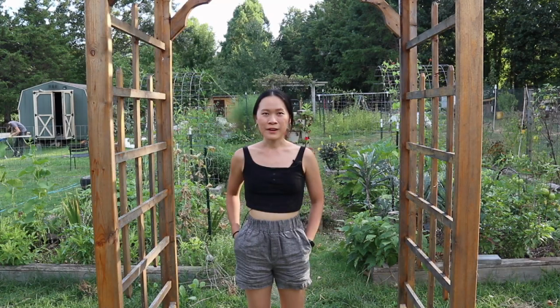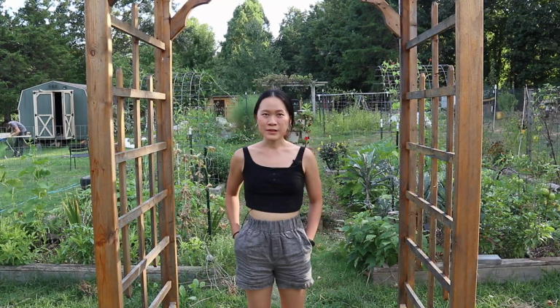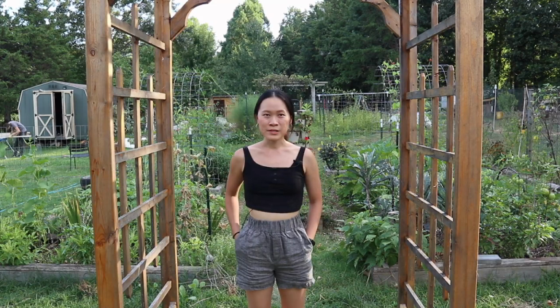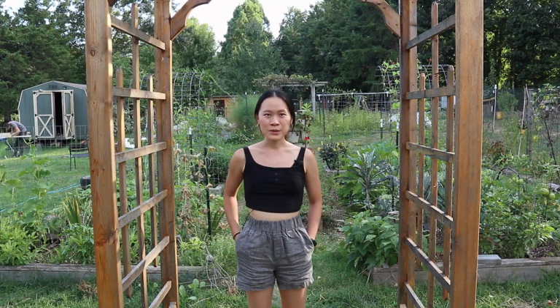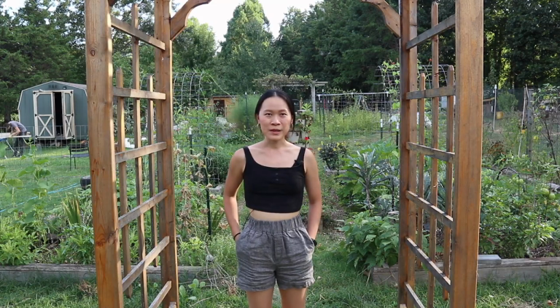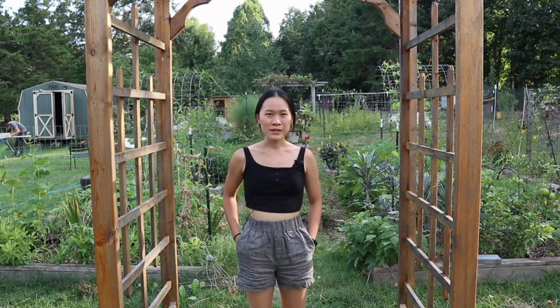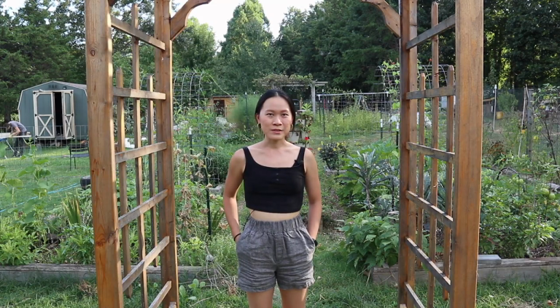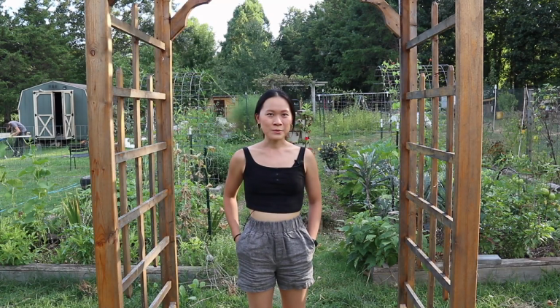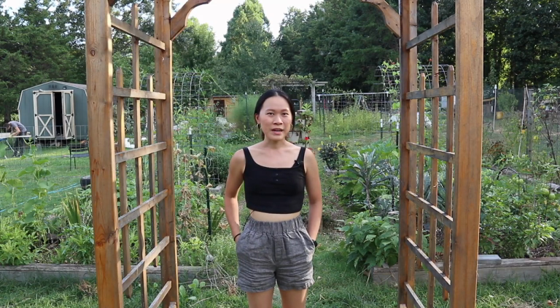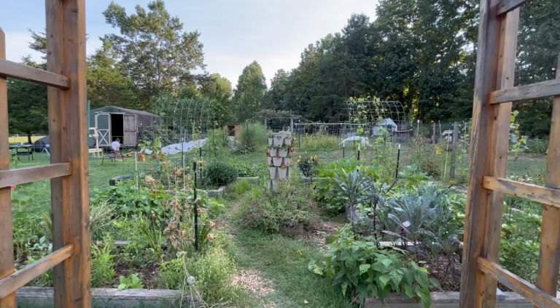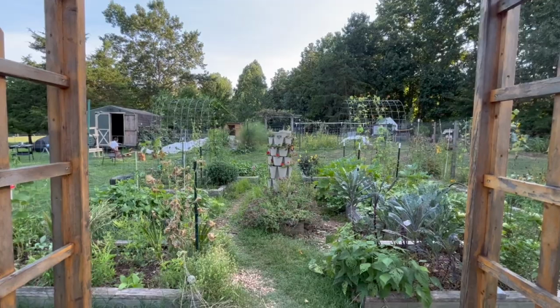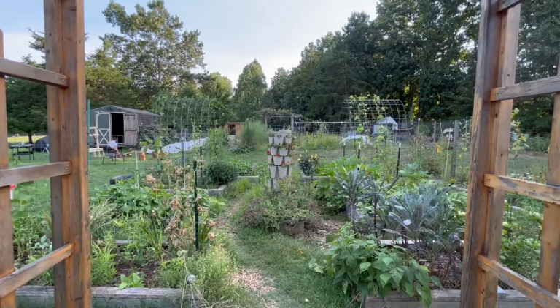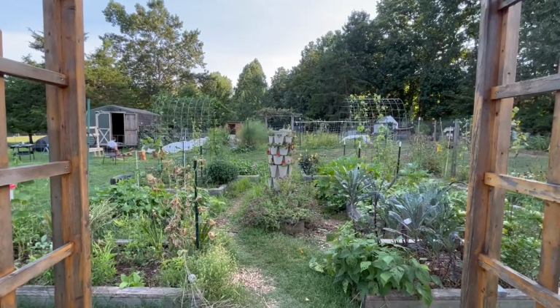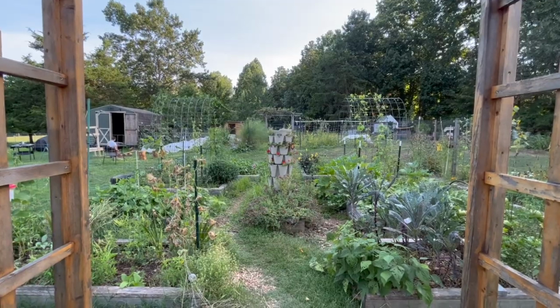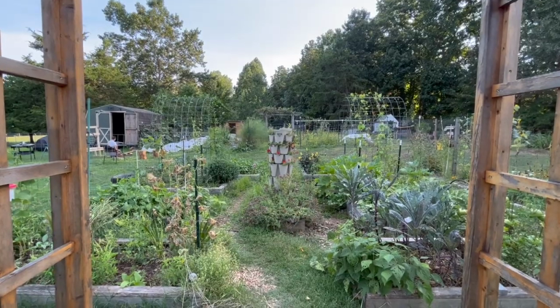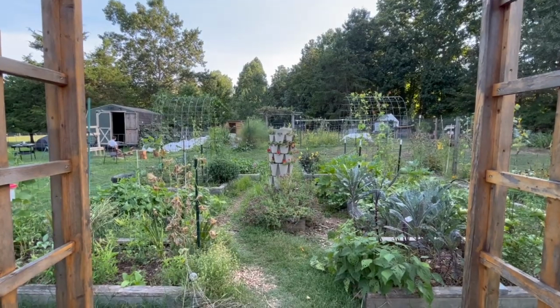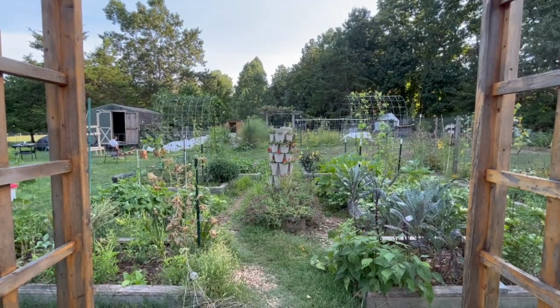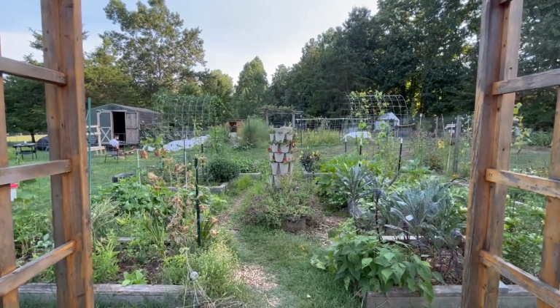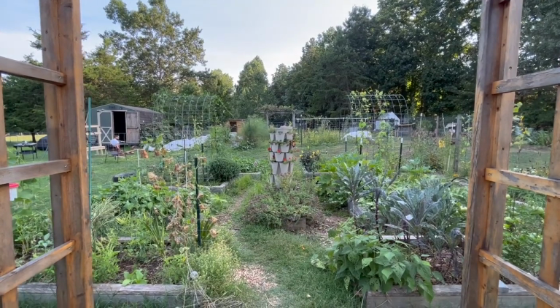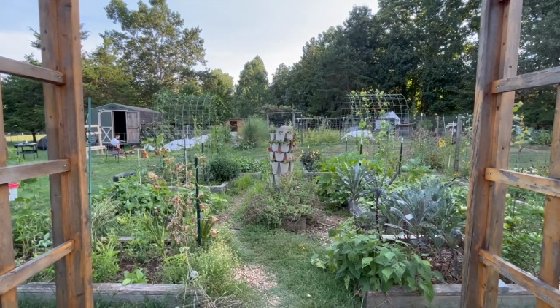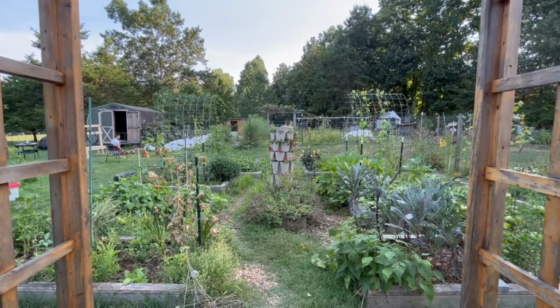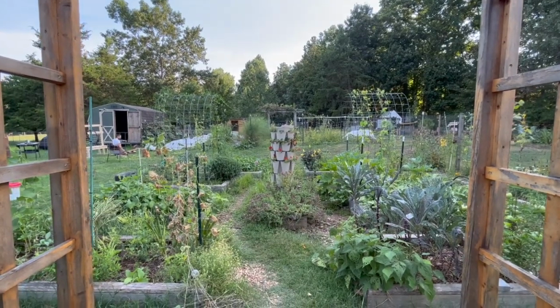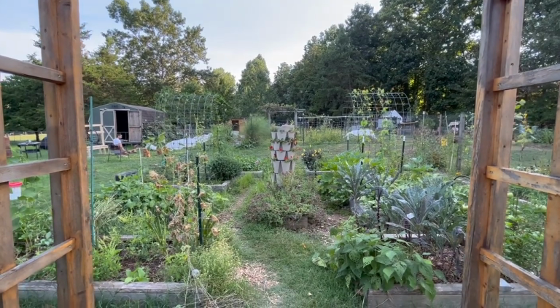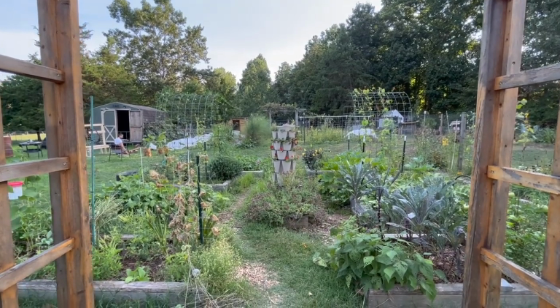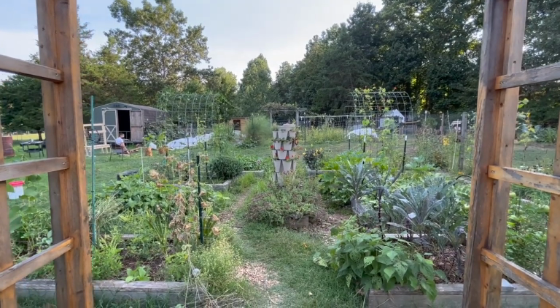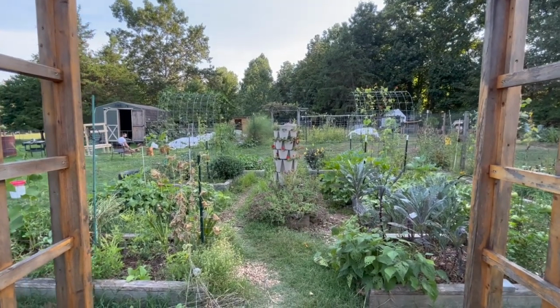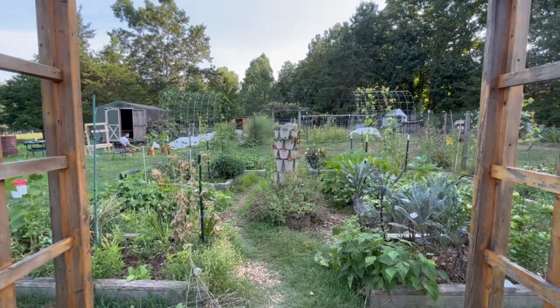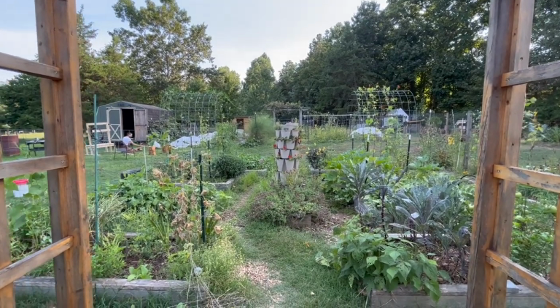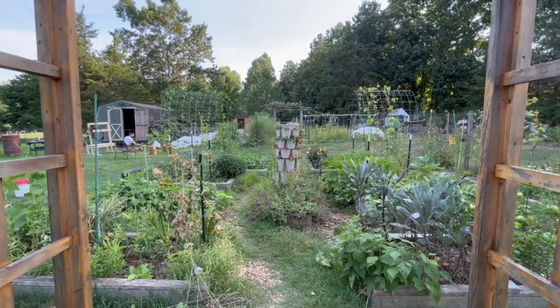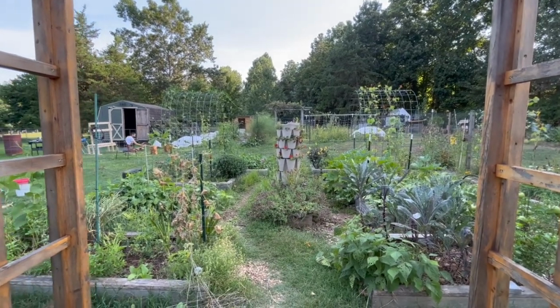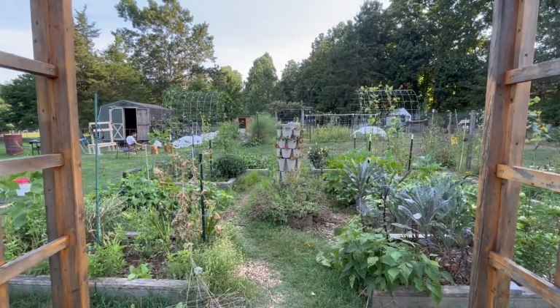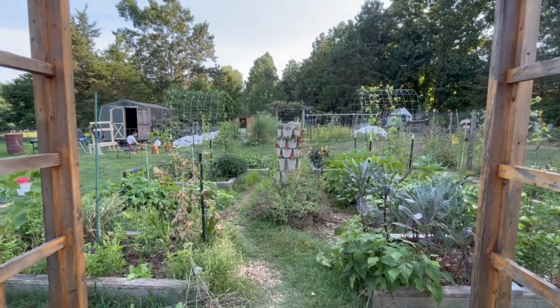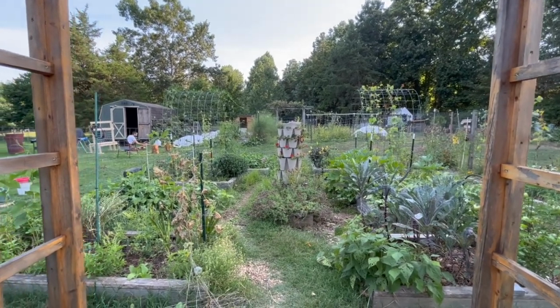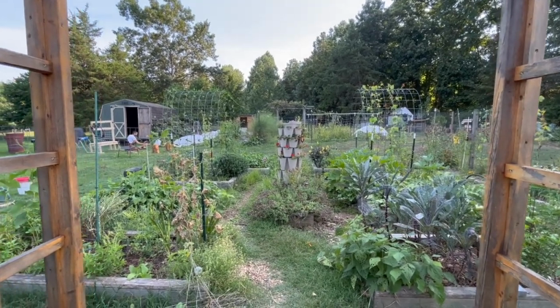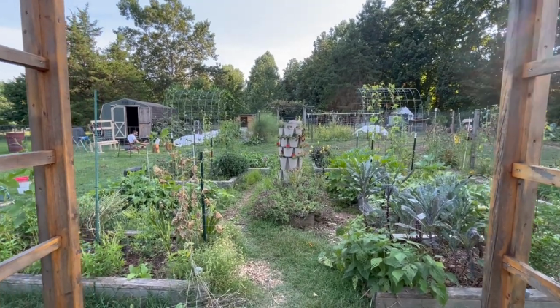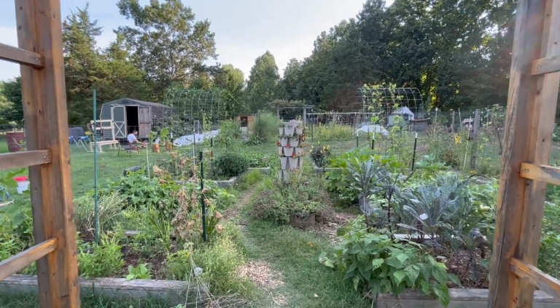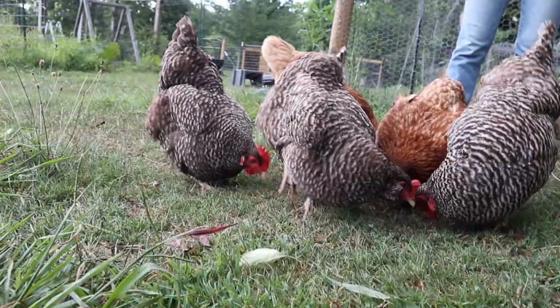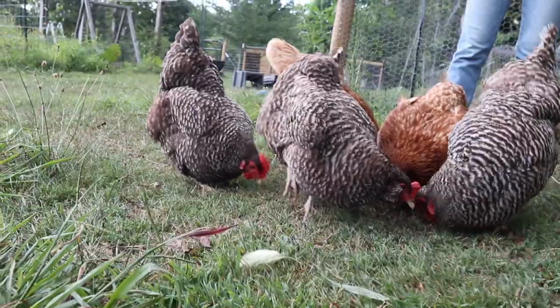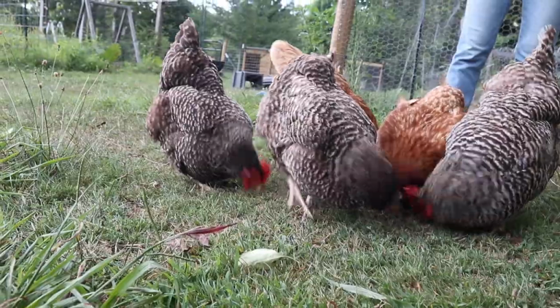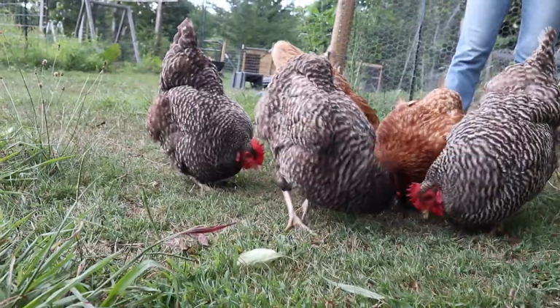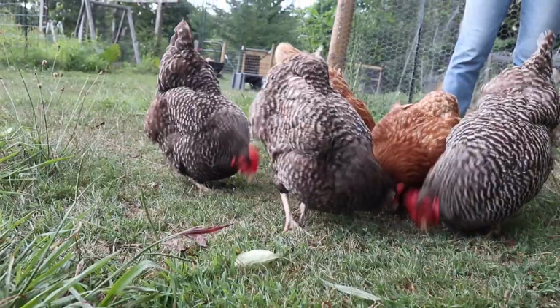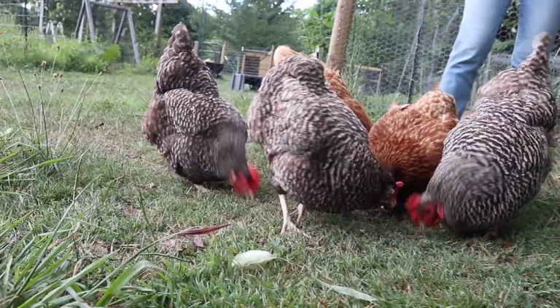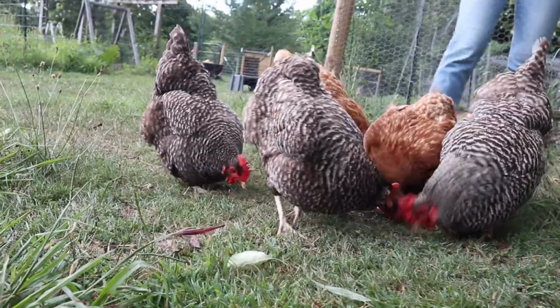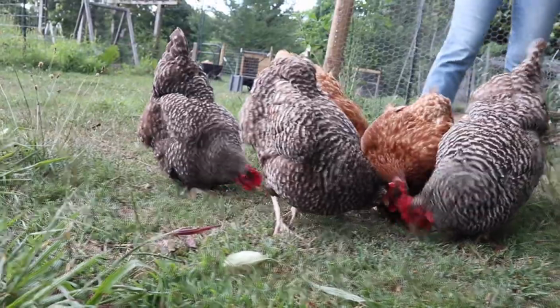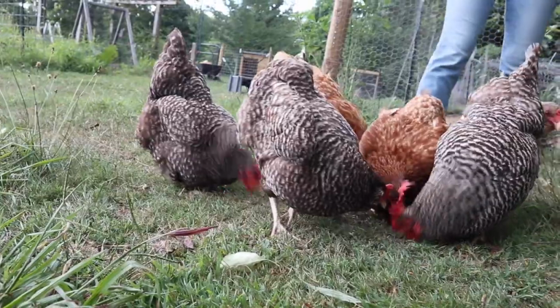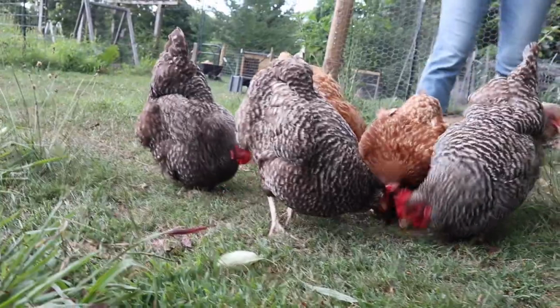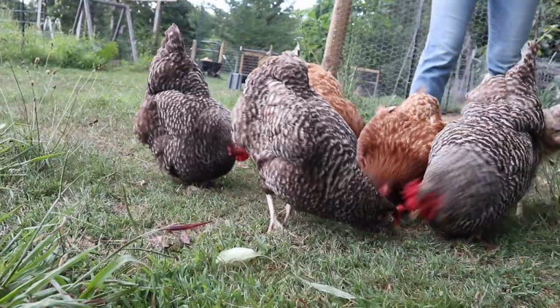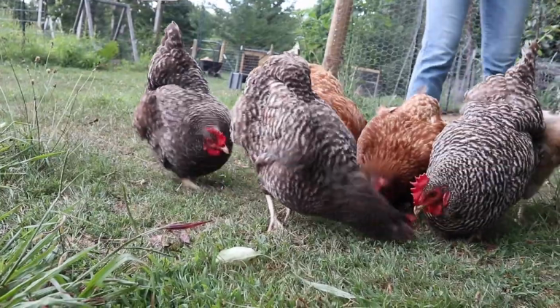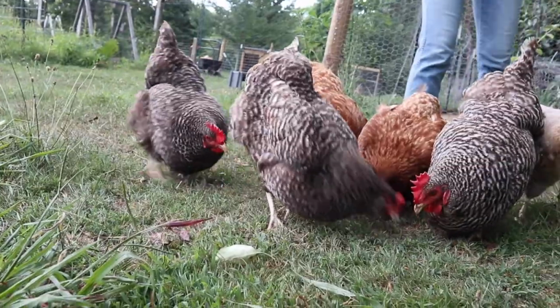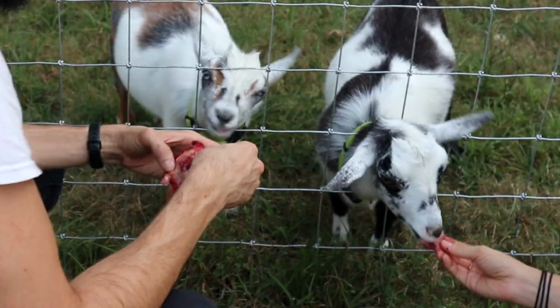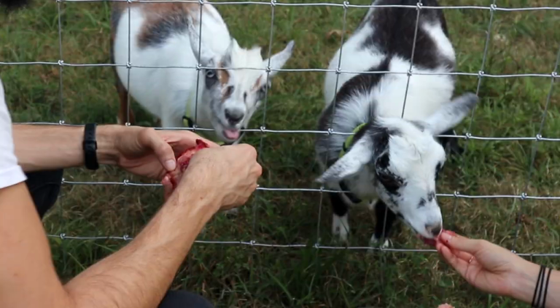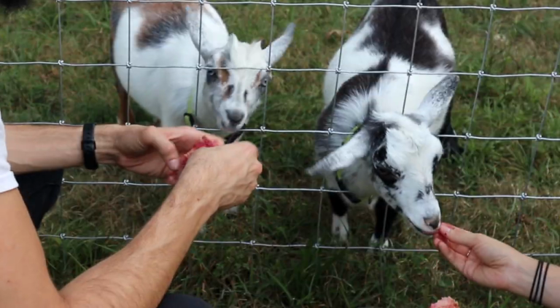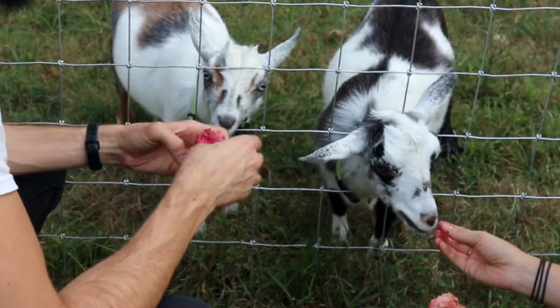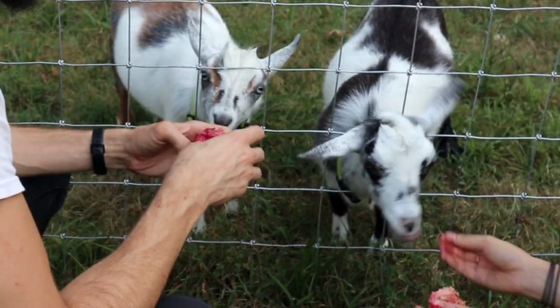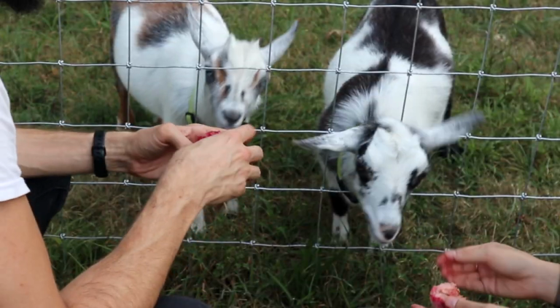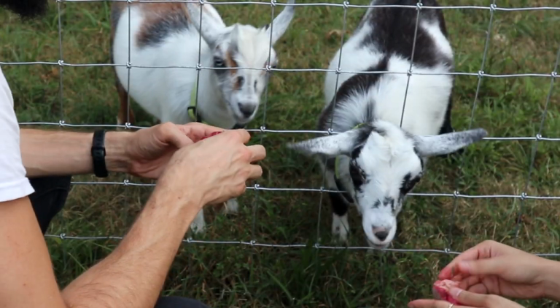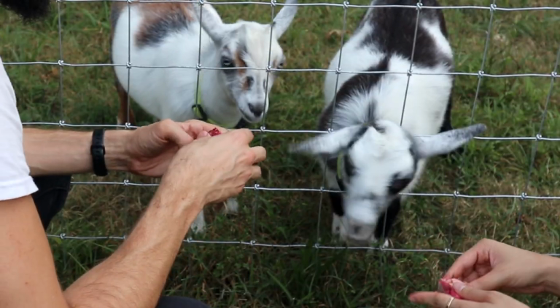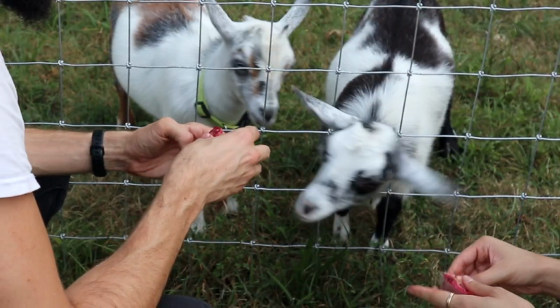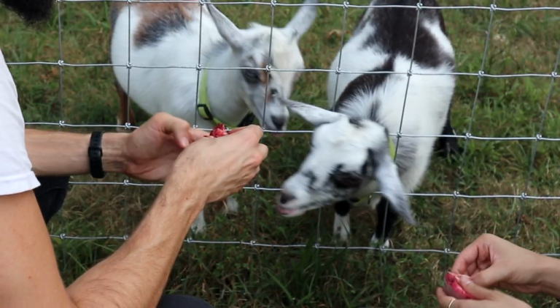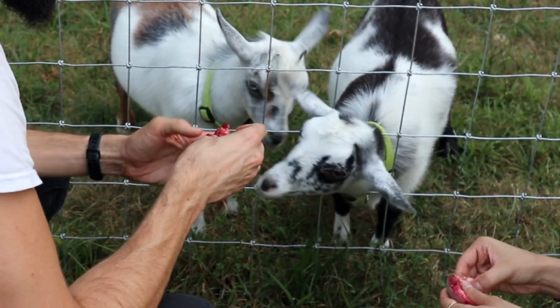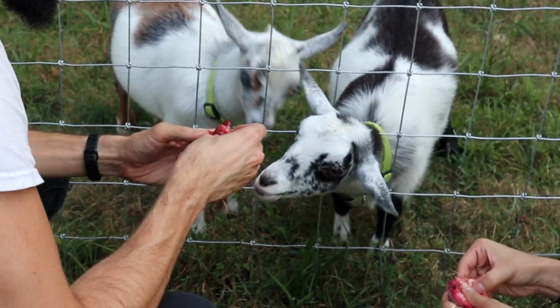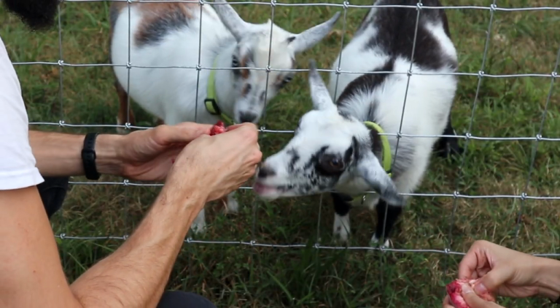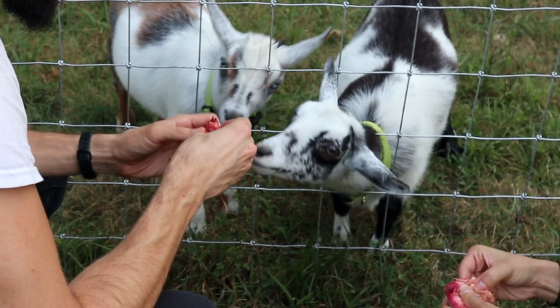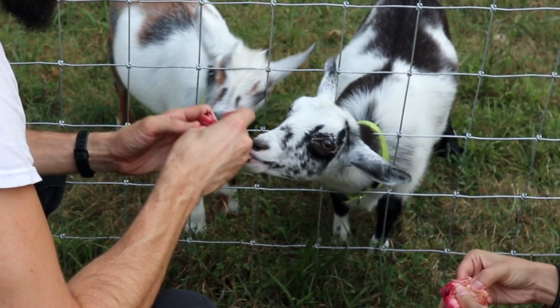On these two acres we have a vegetable garden where we try and grow a lot of our own food, and we also have 10 chickens and two Nigerian dwarf goat kids.